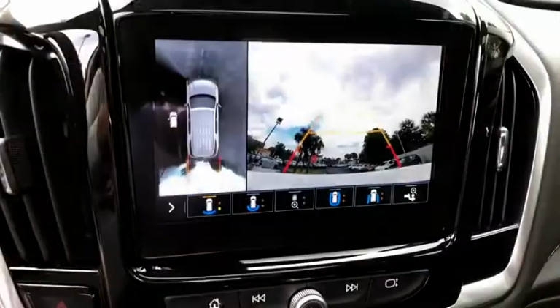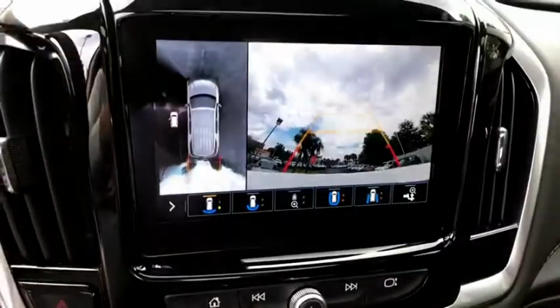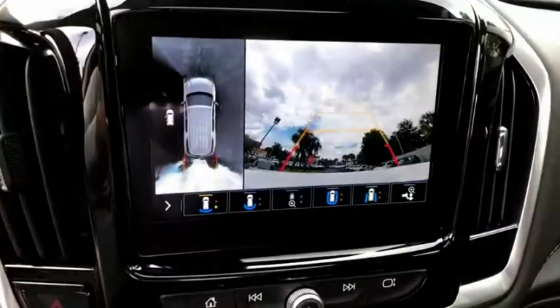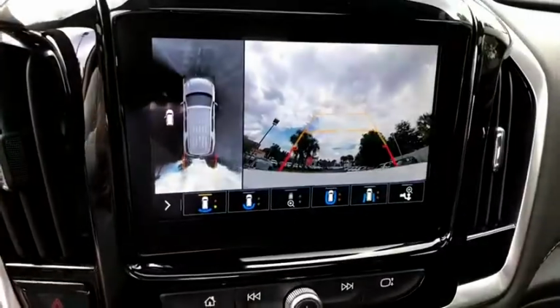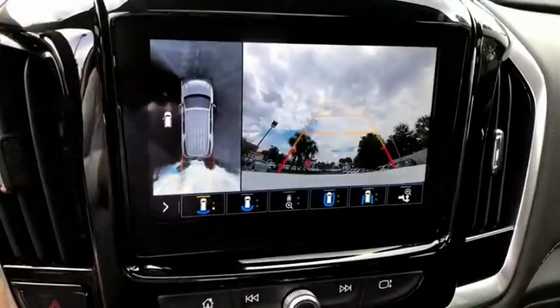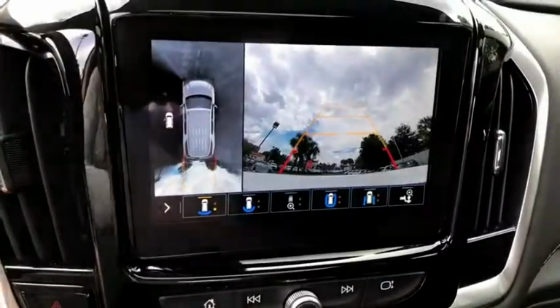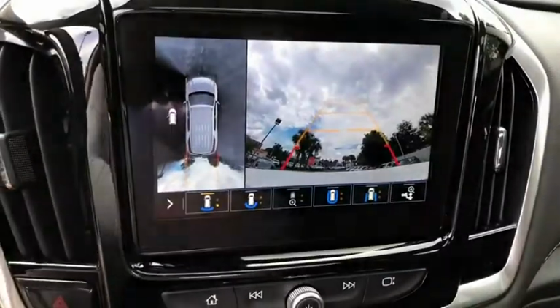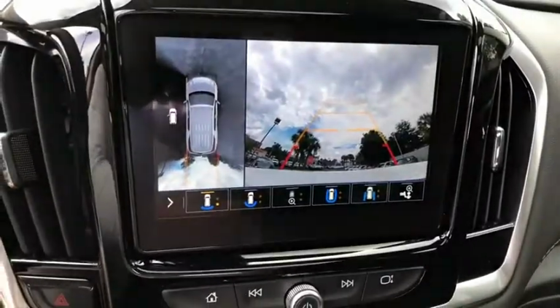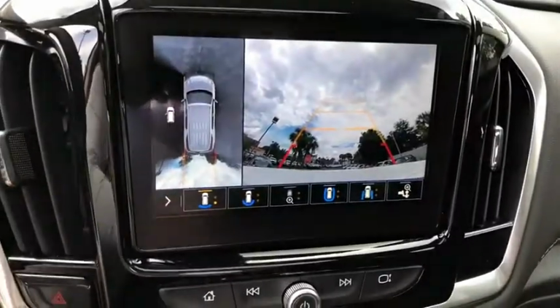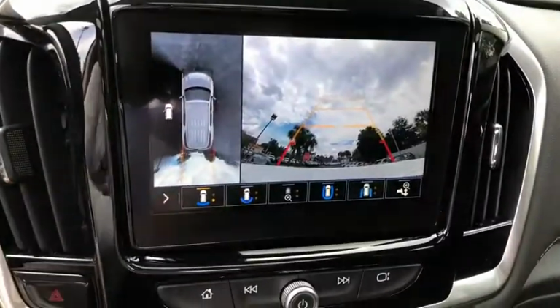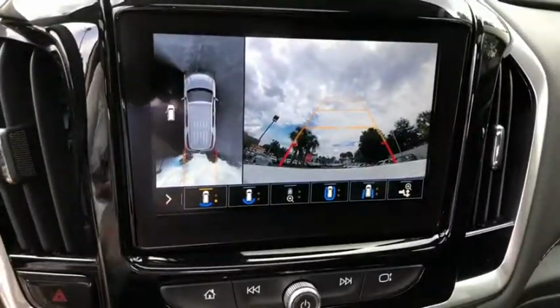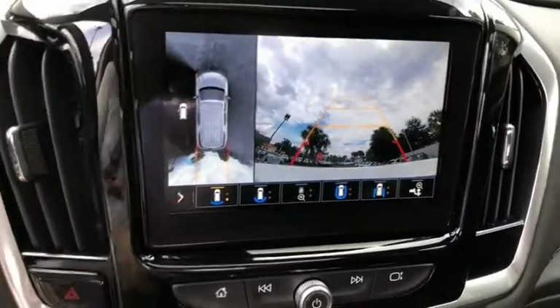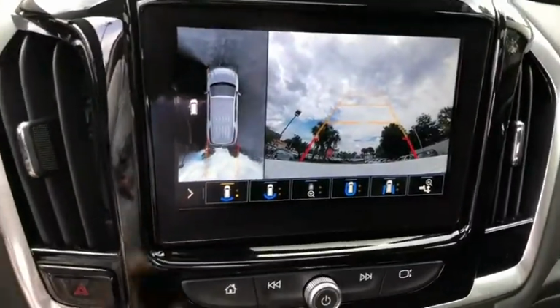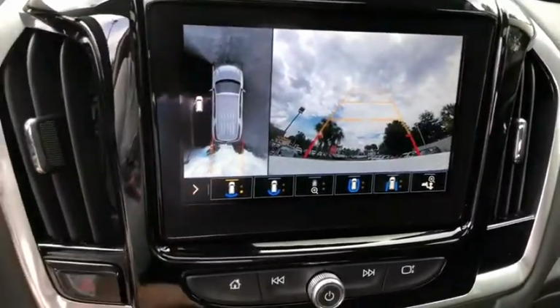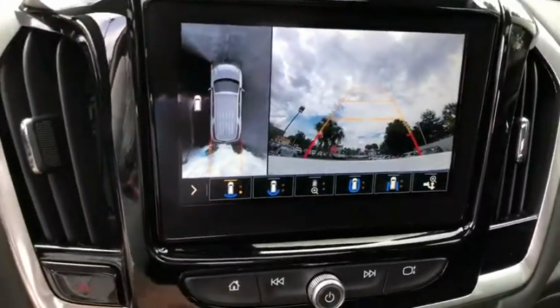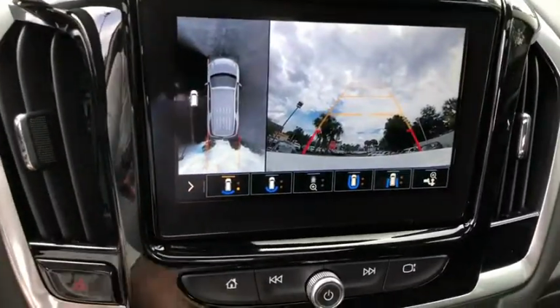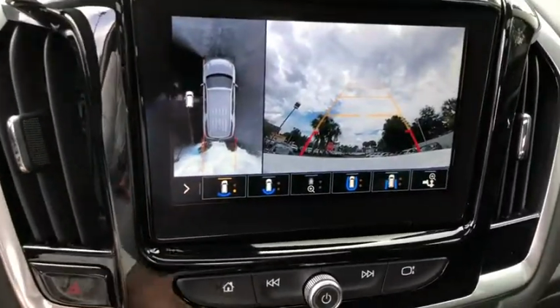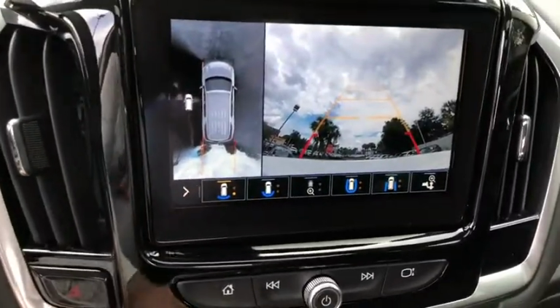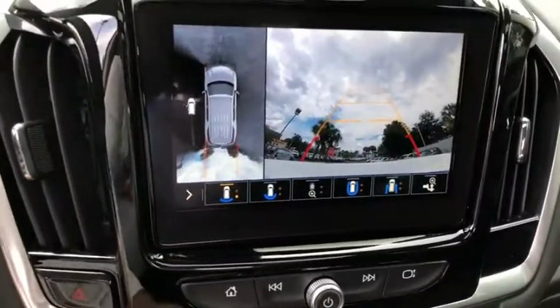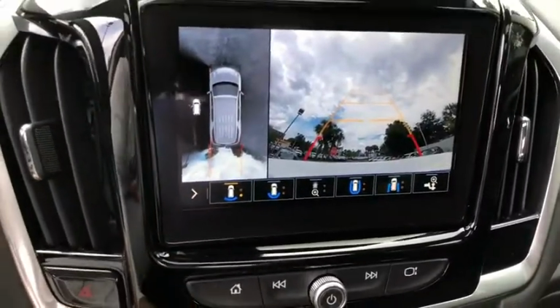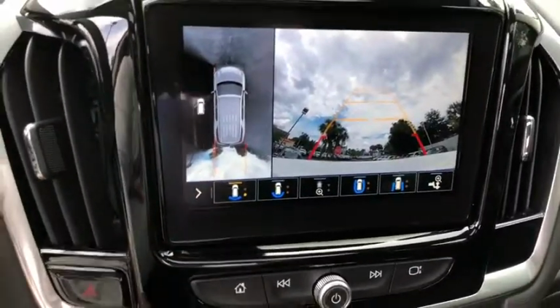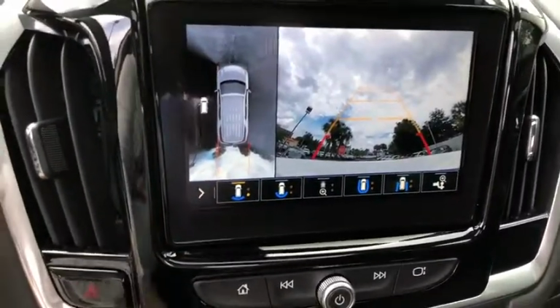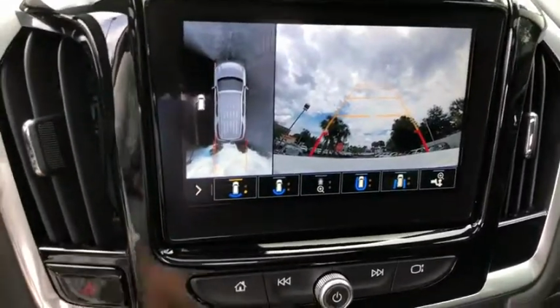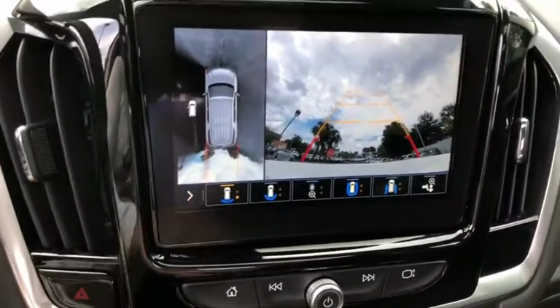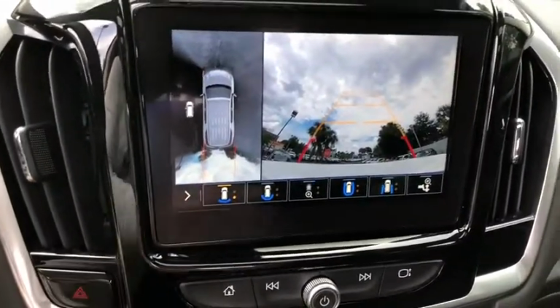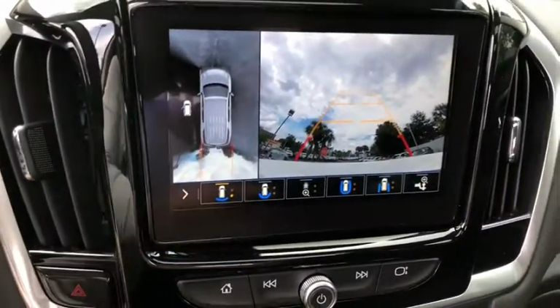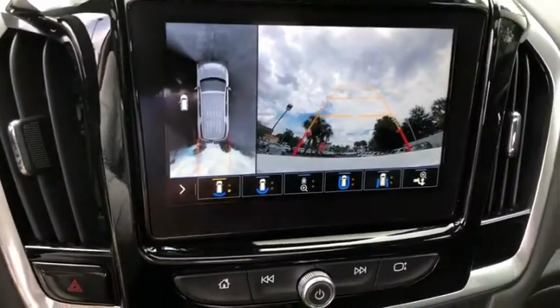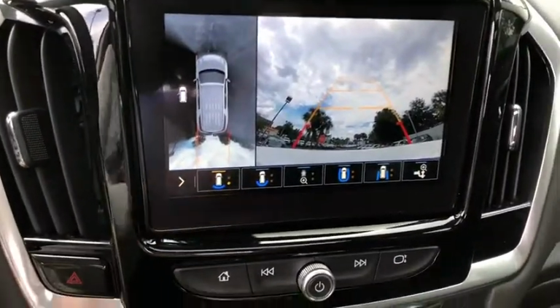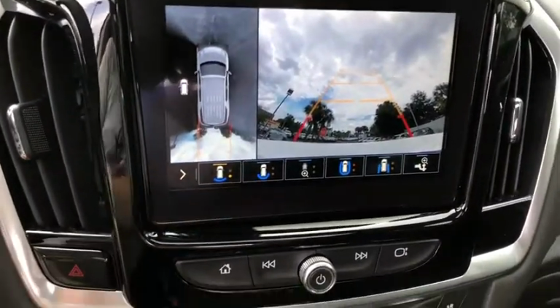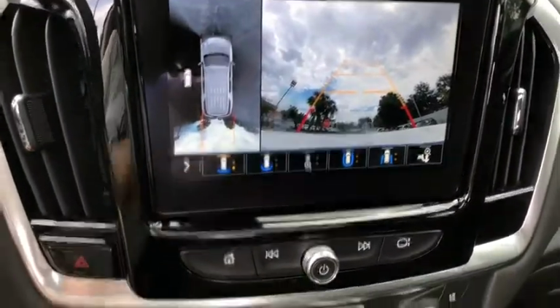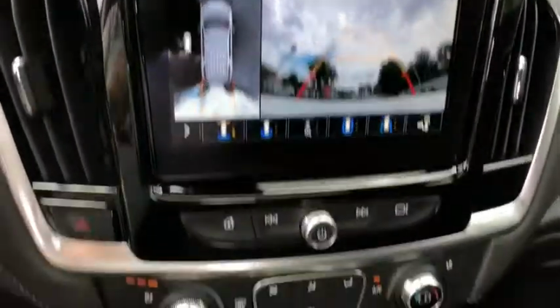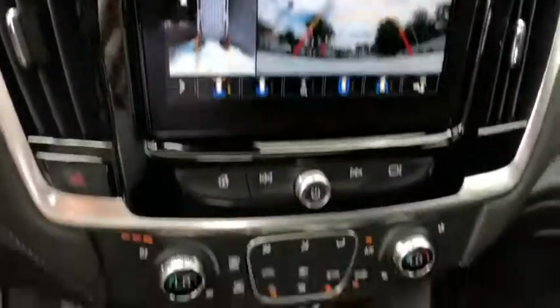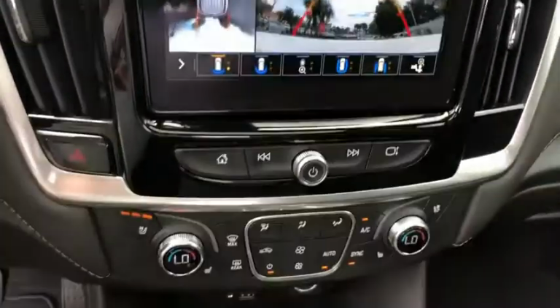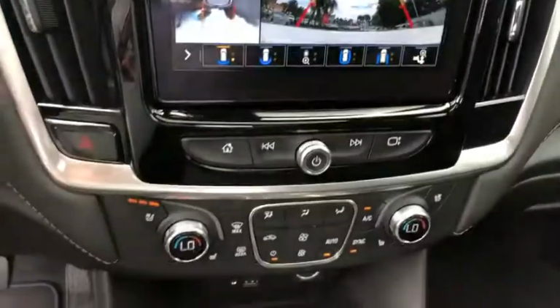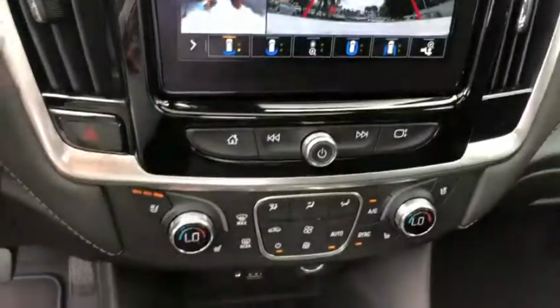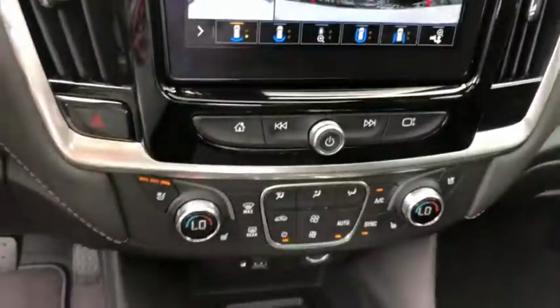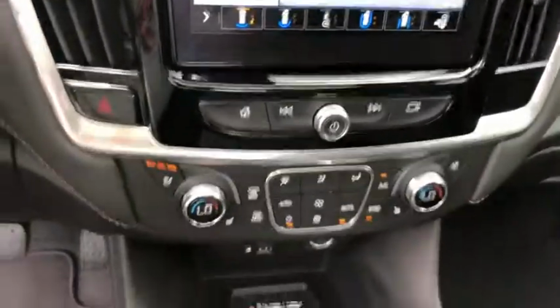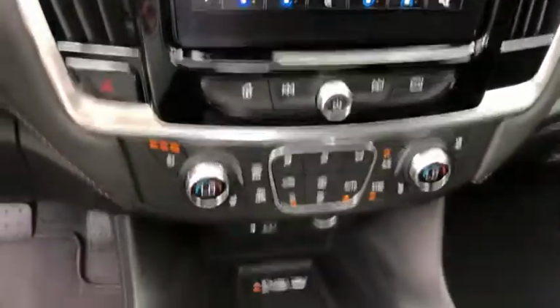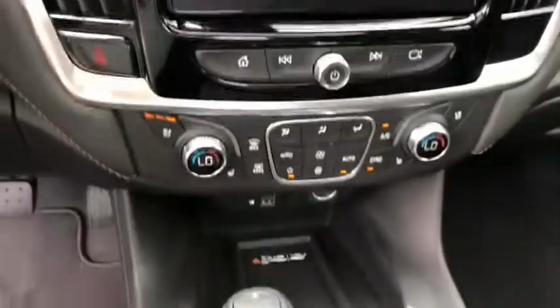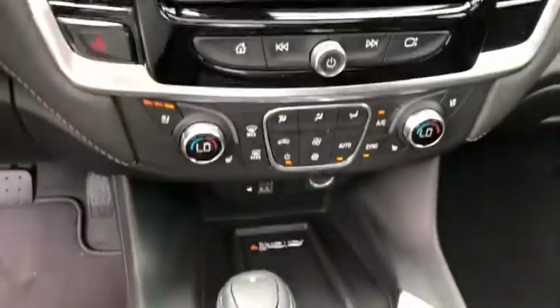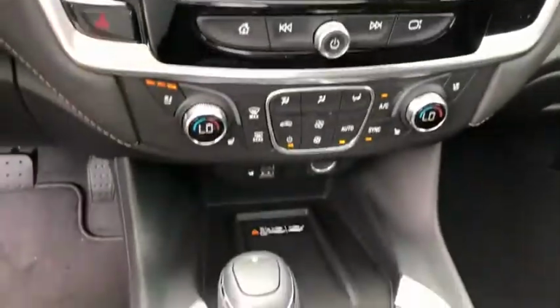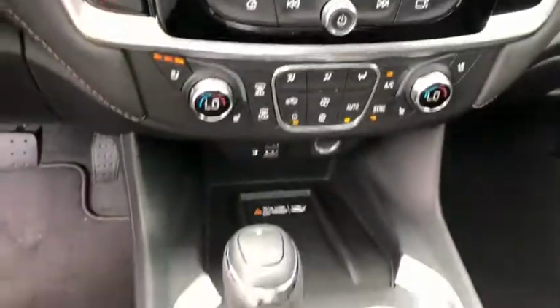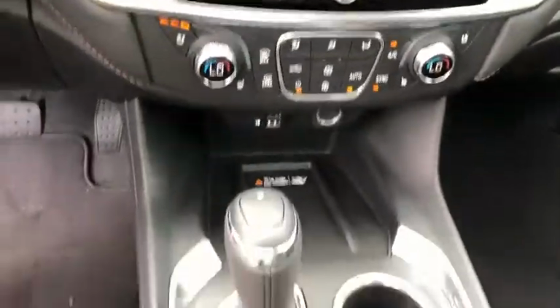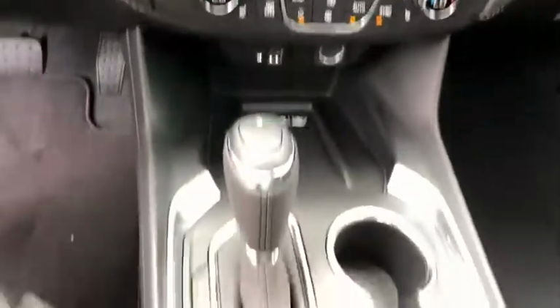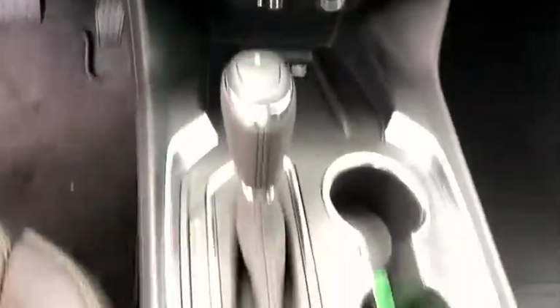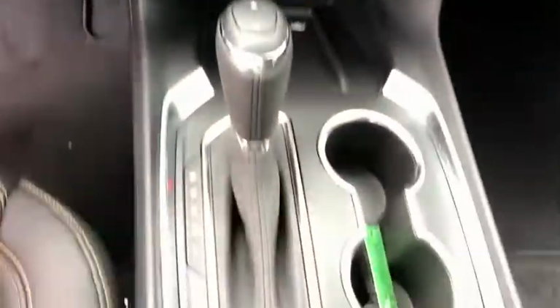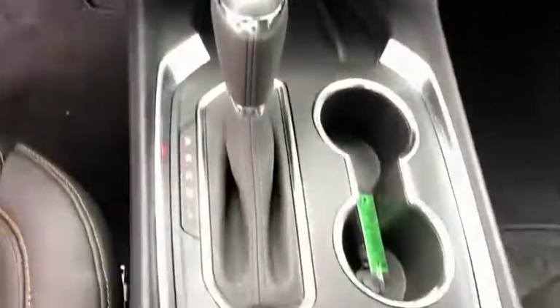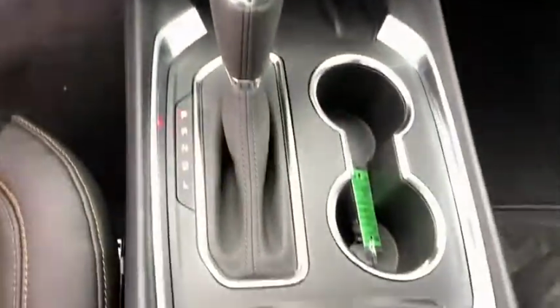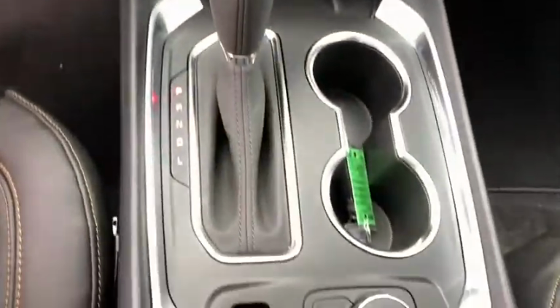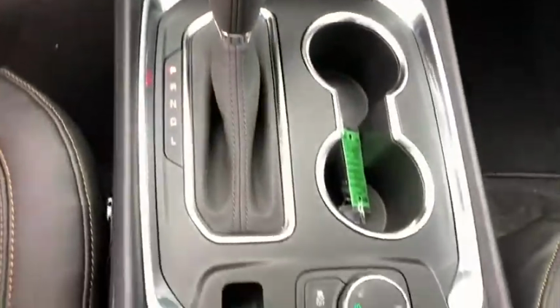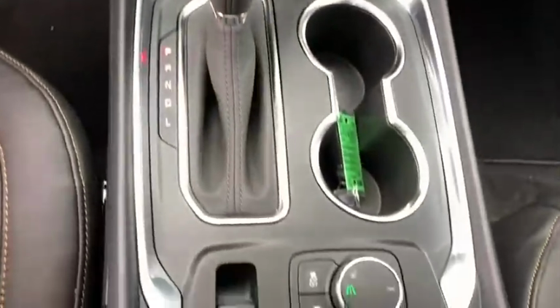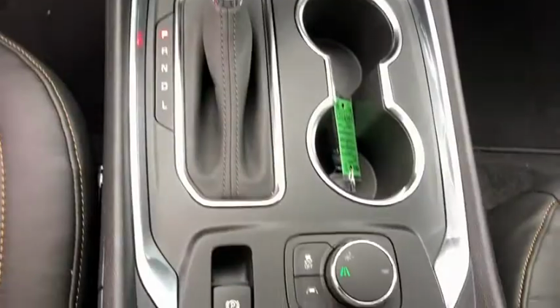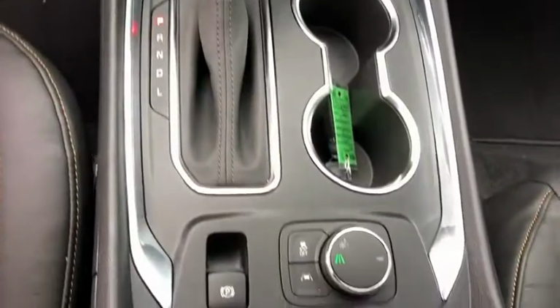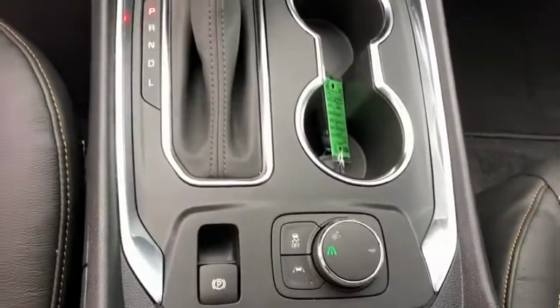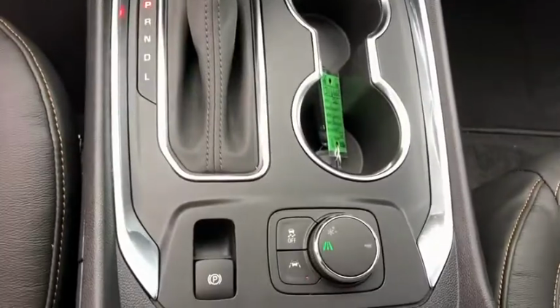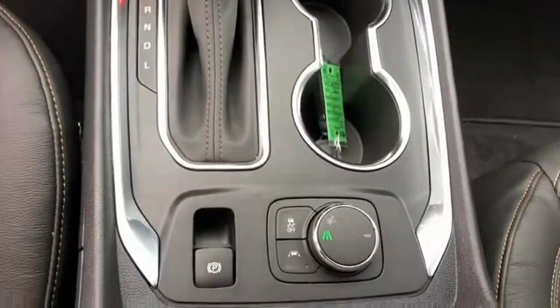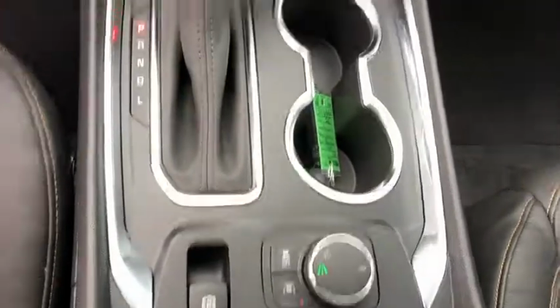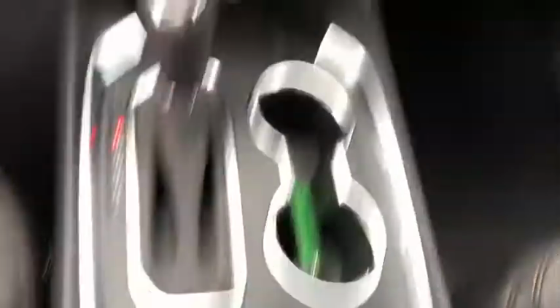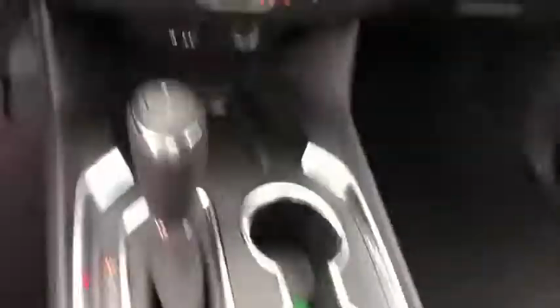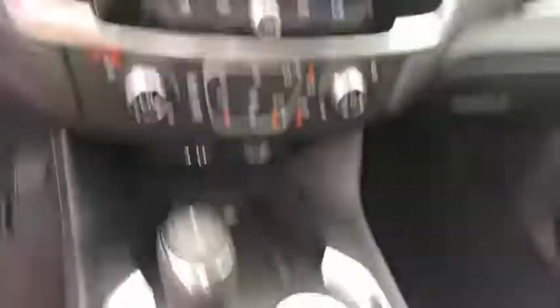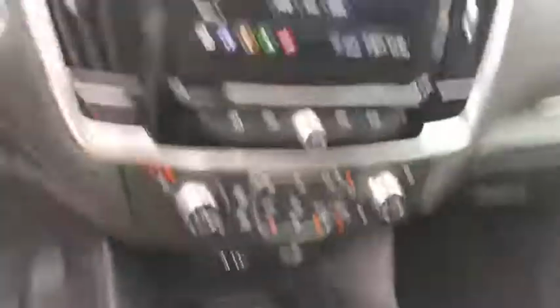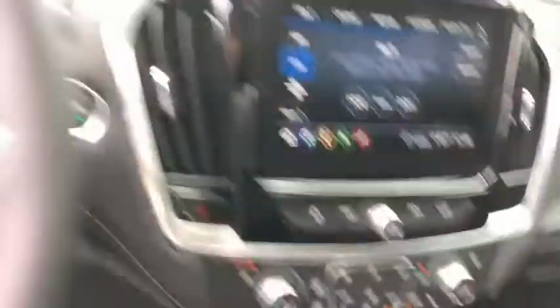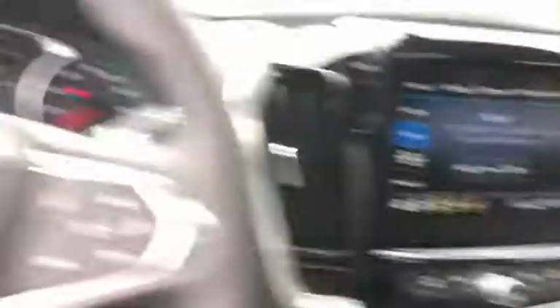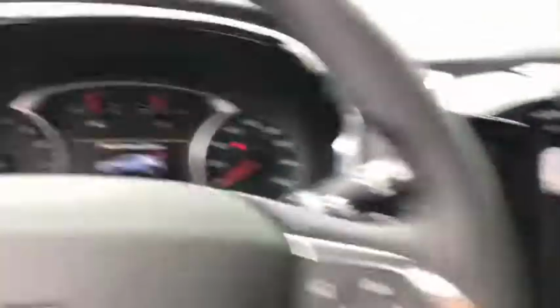Fog lights, heated steering wheel, power windows, trip computer, security system, rear window defroster.